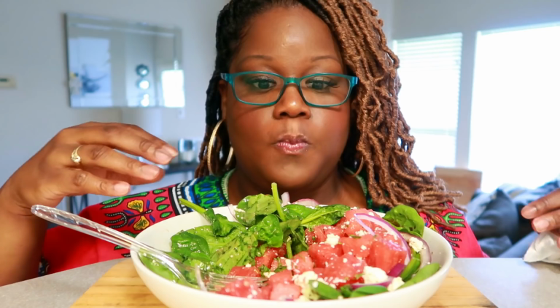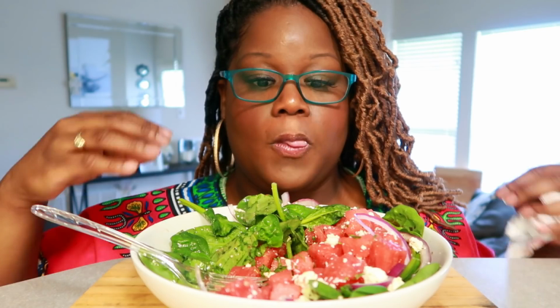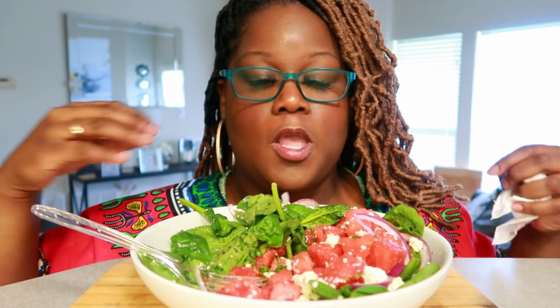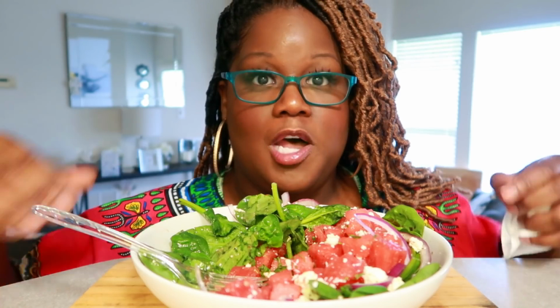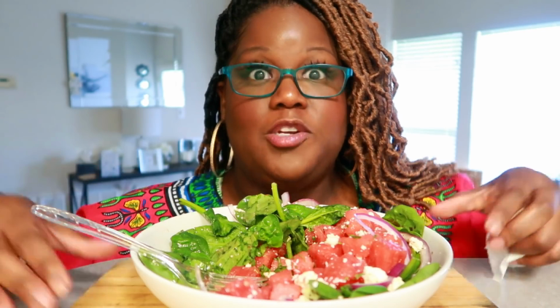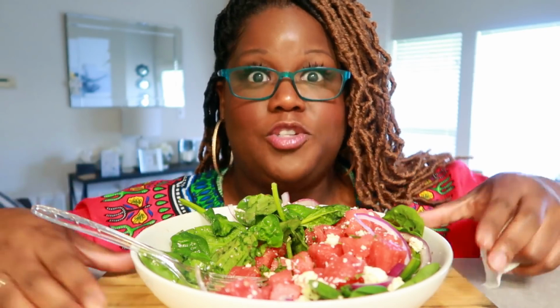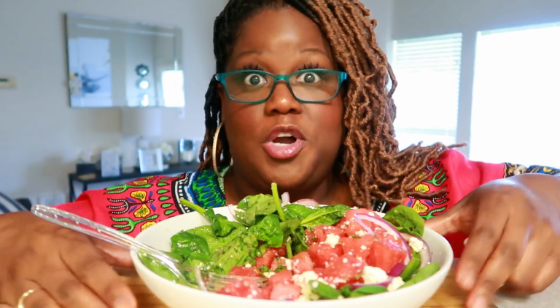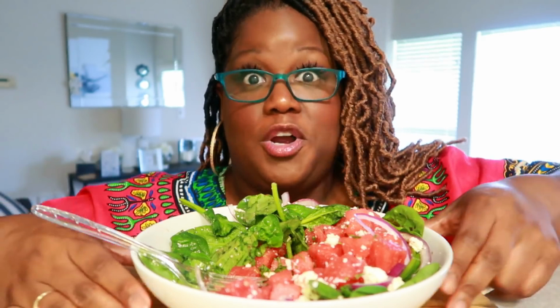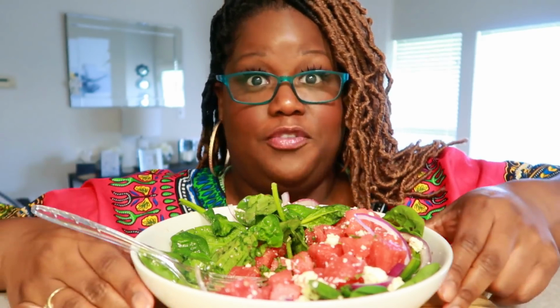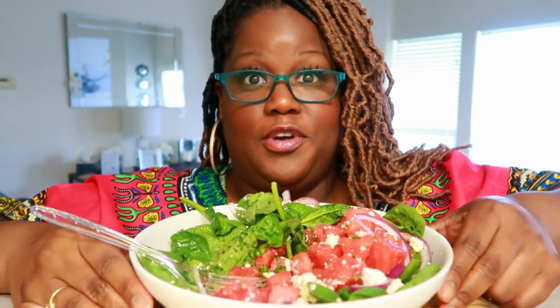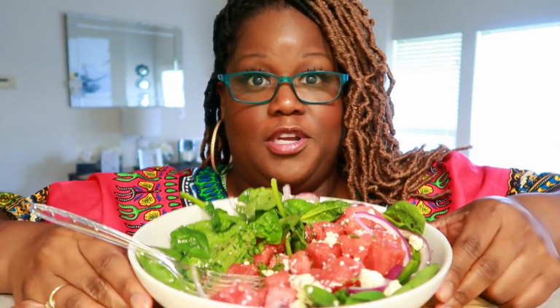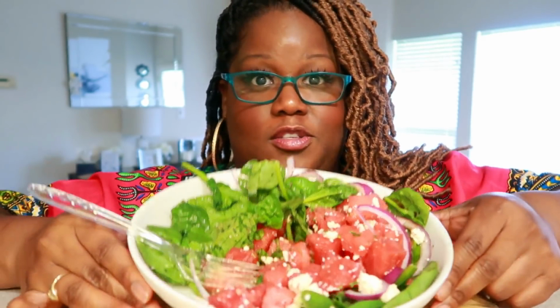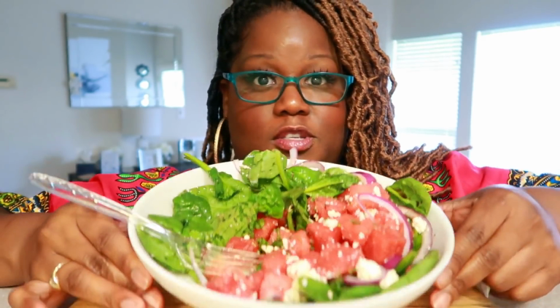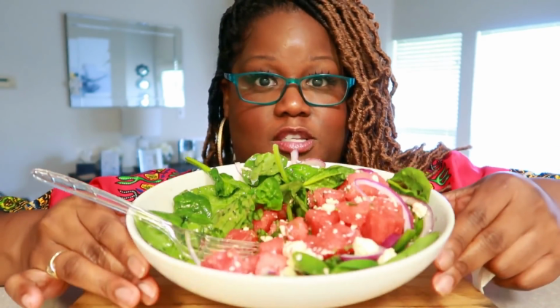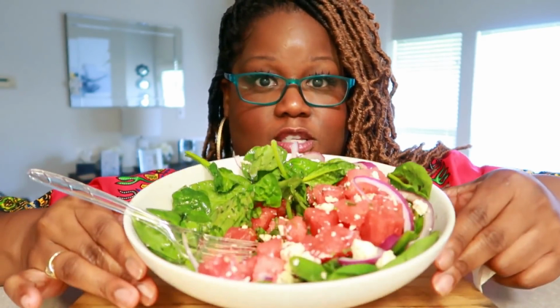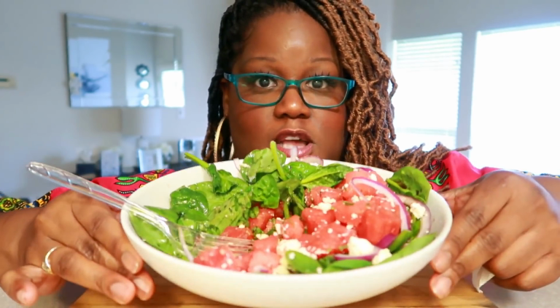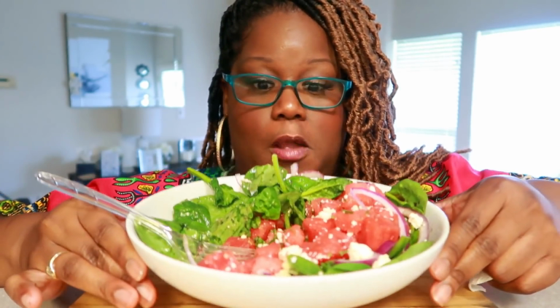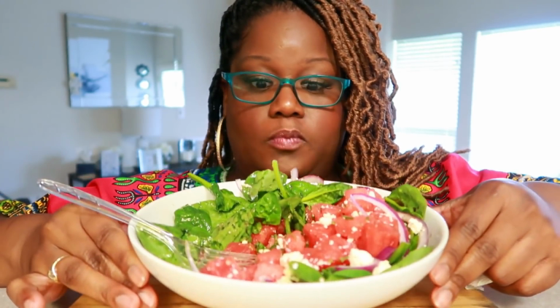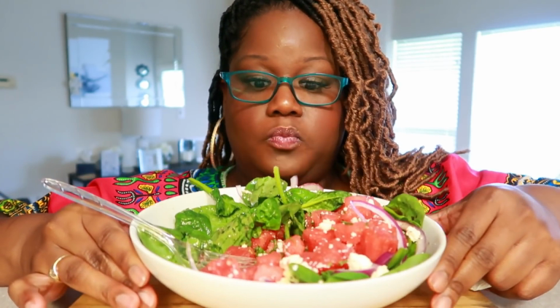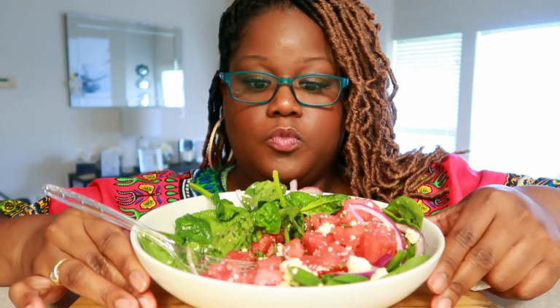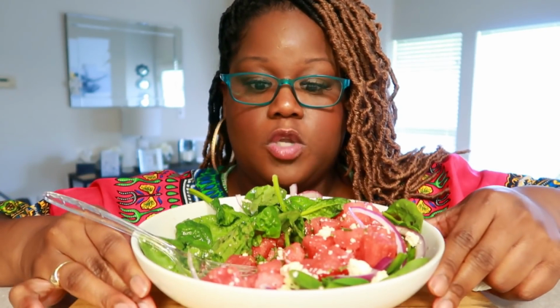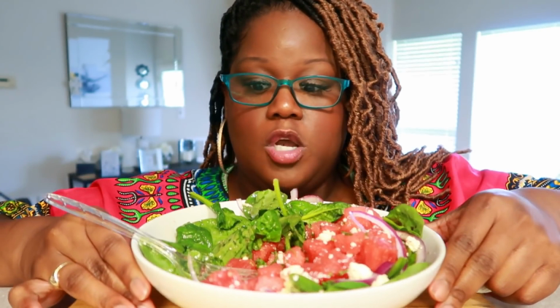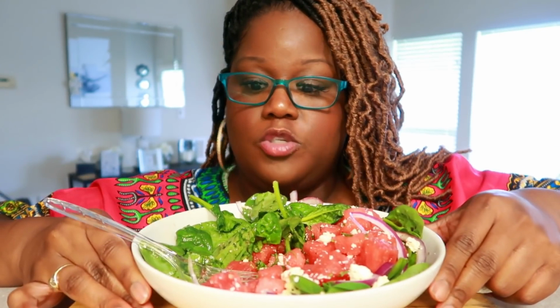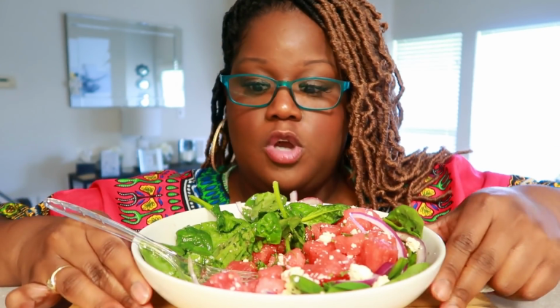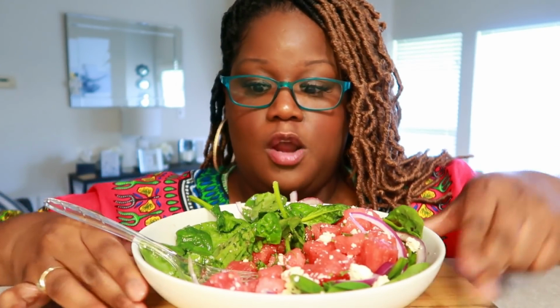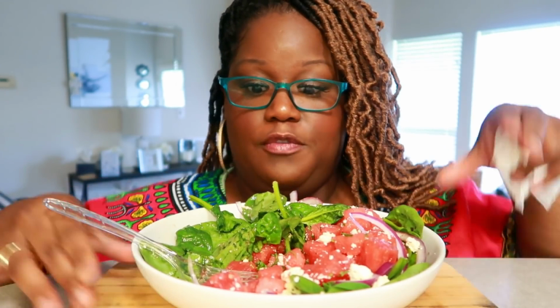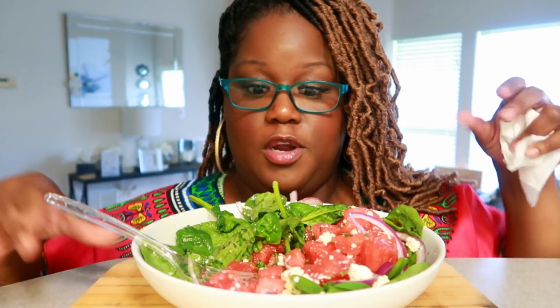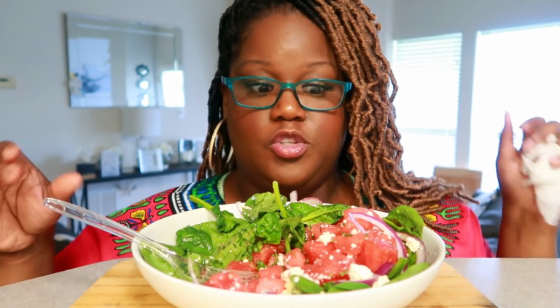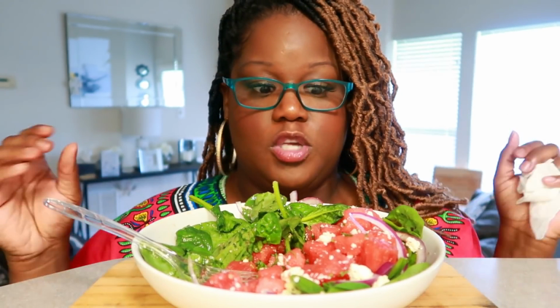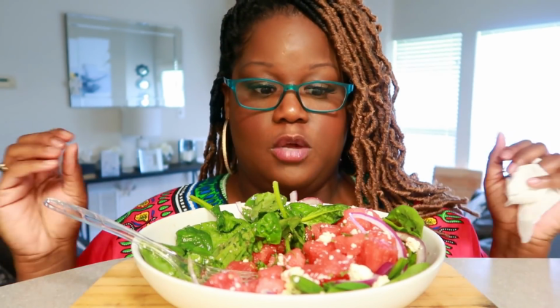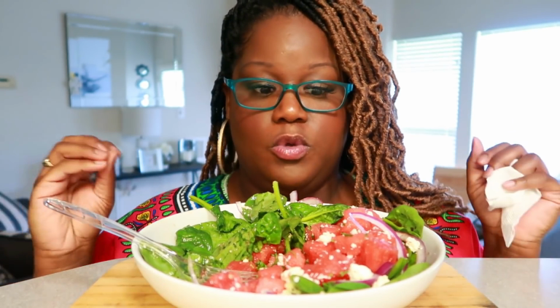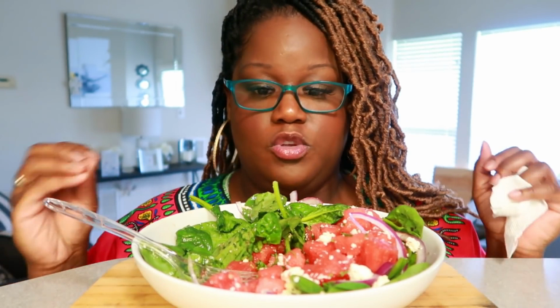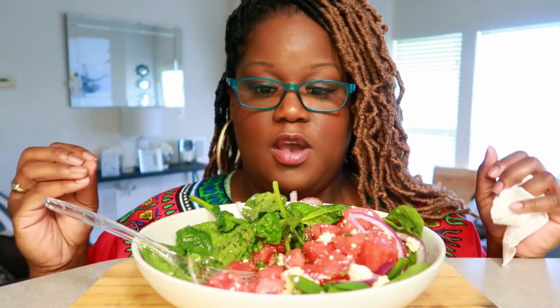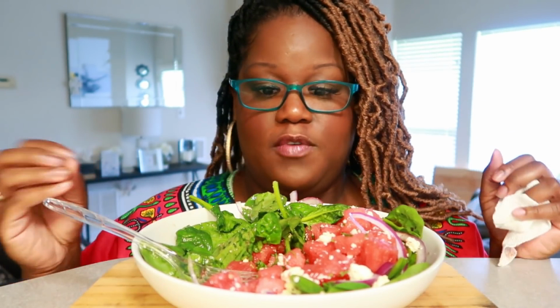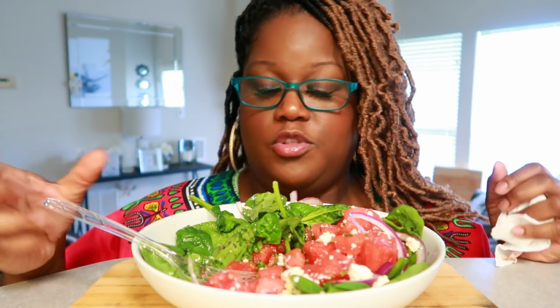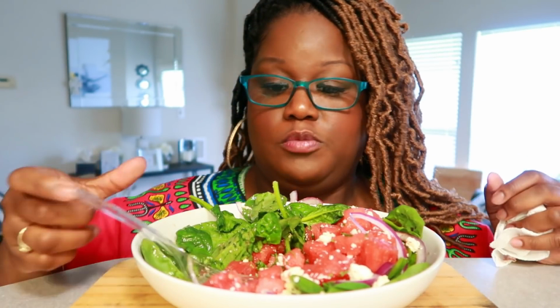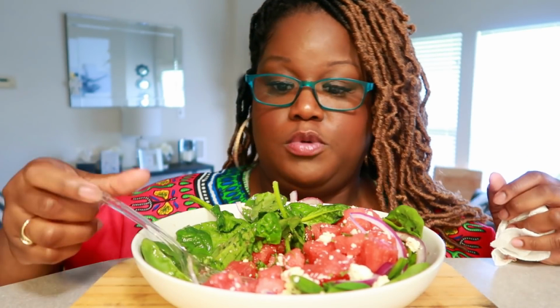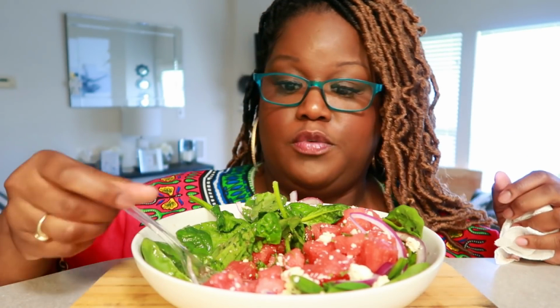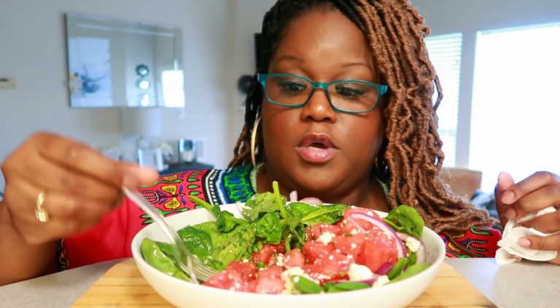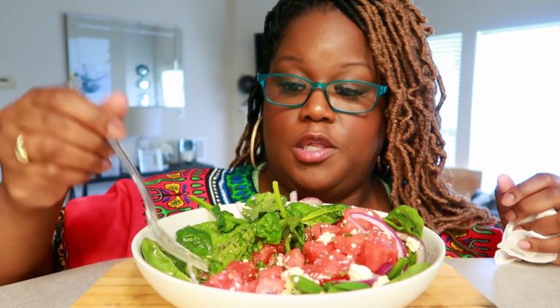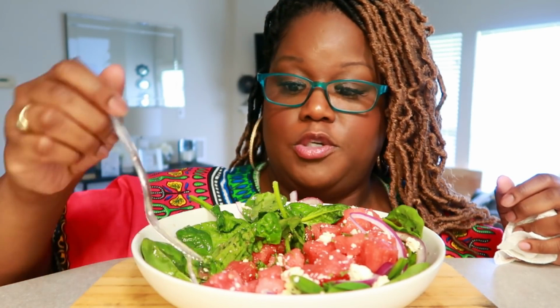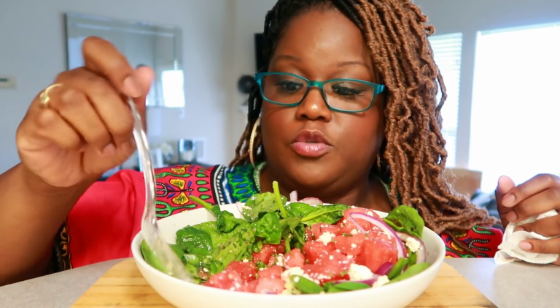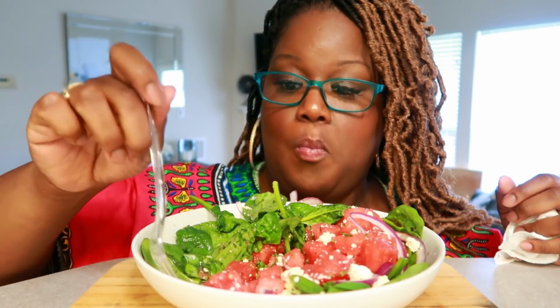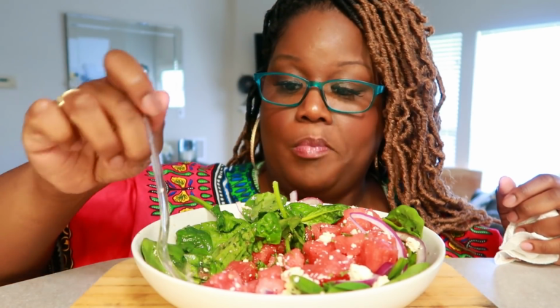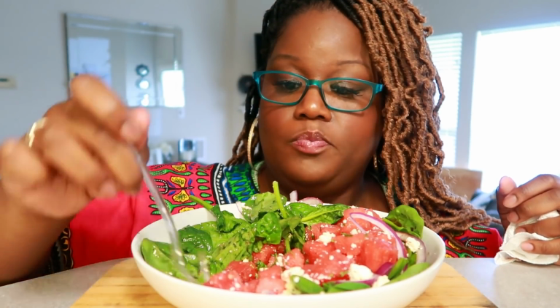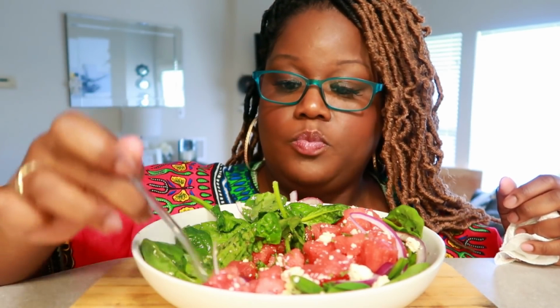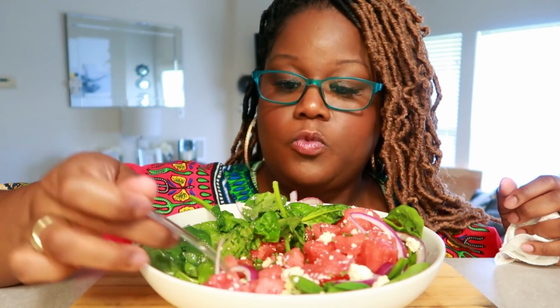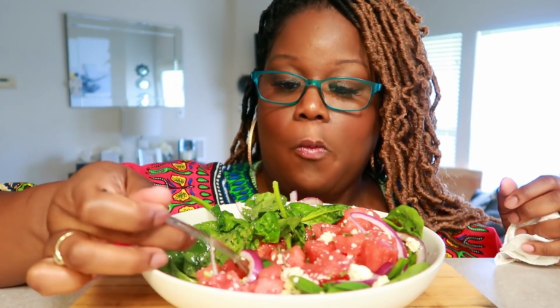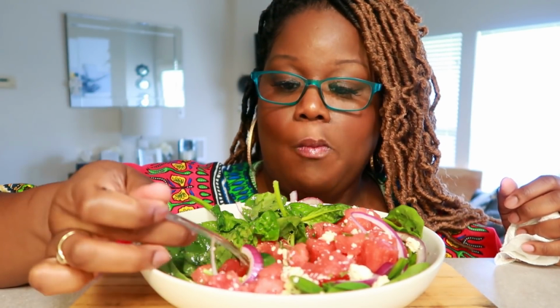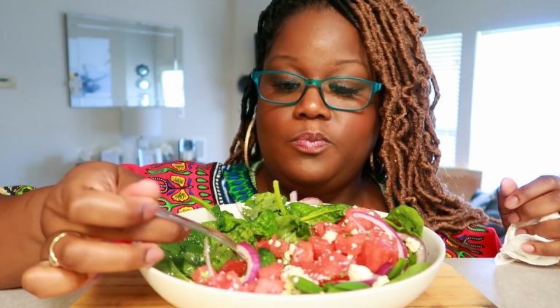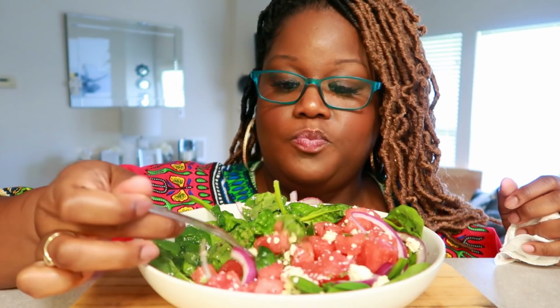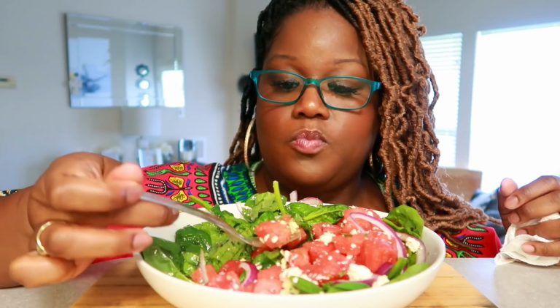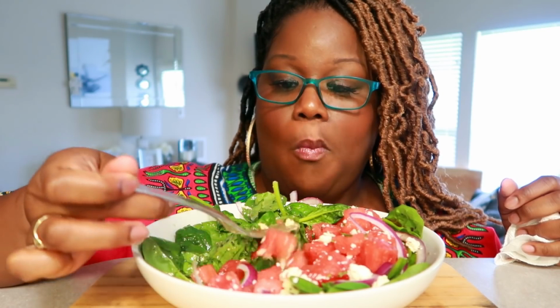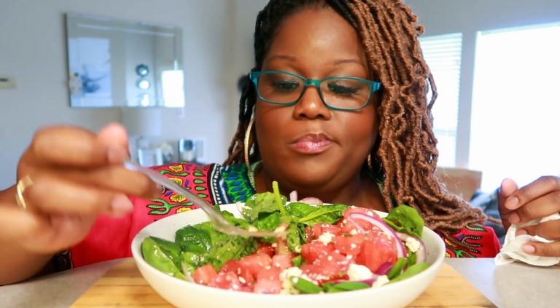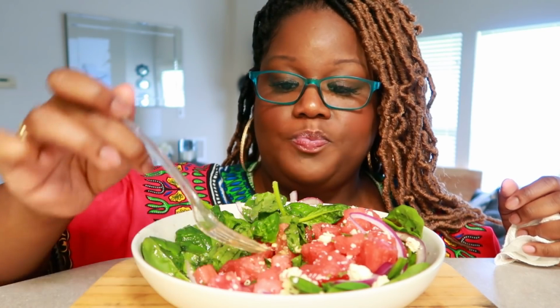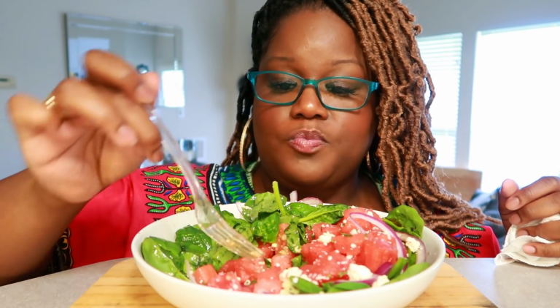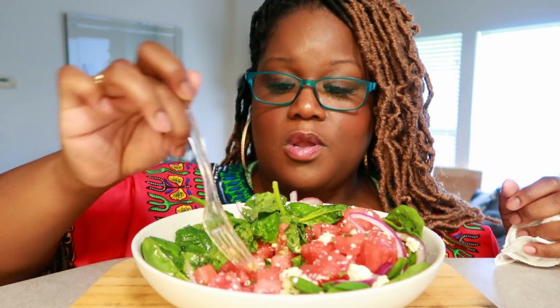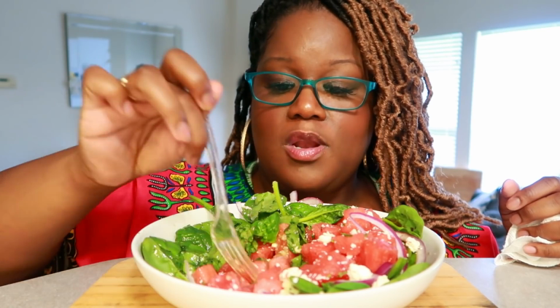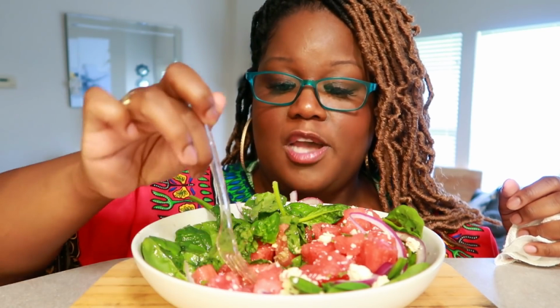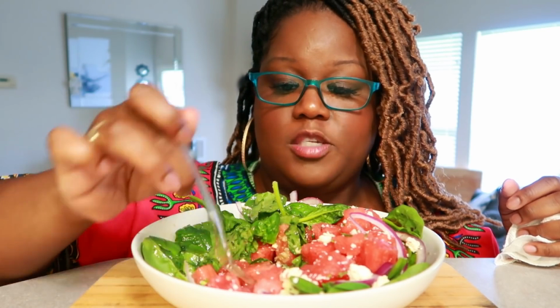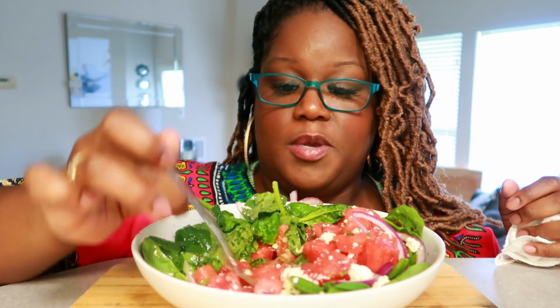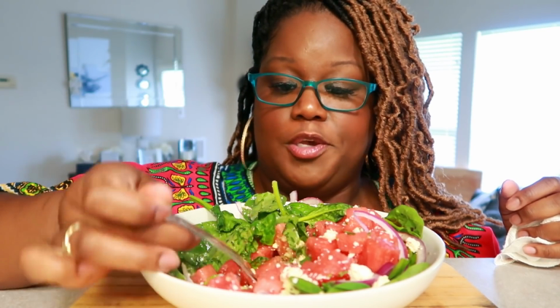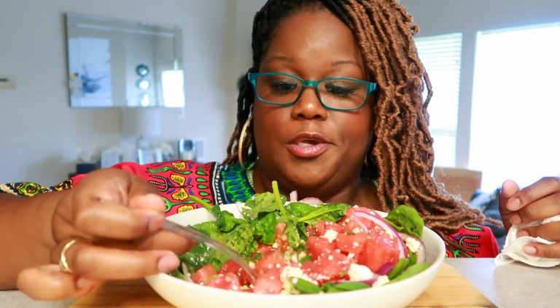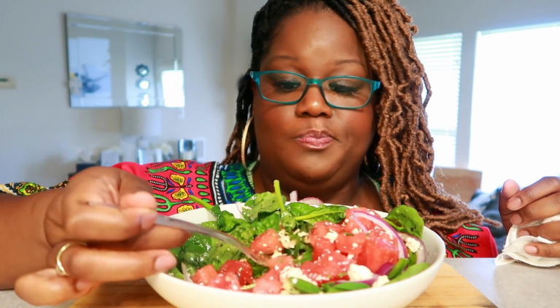Colors are our friends, as they say. Colors are our friends. And when you have all these beautiful colors, it has to be good.